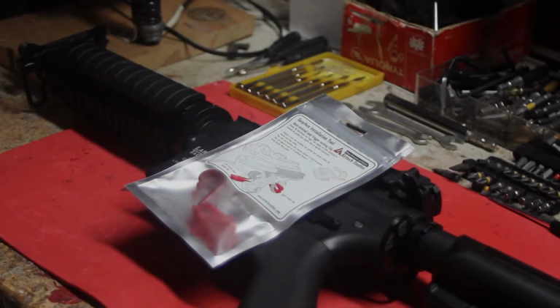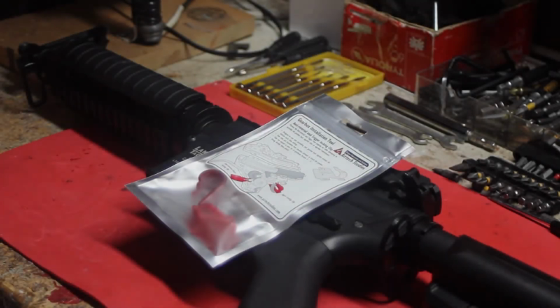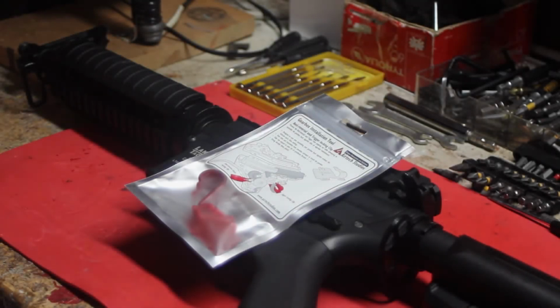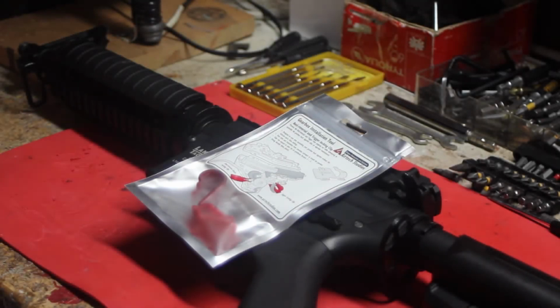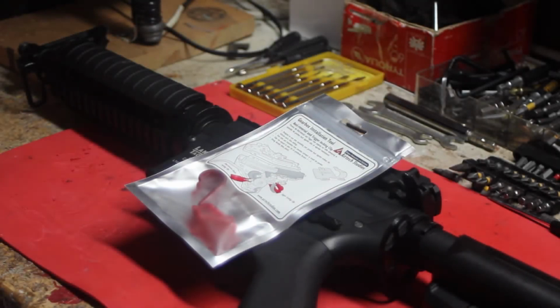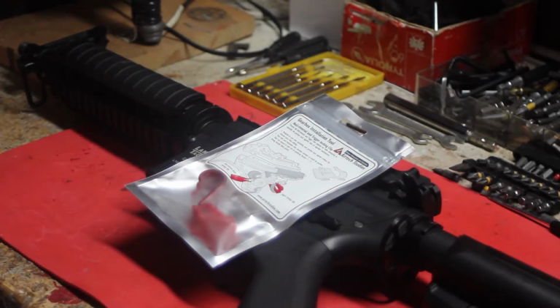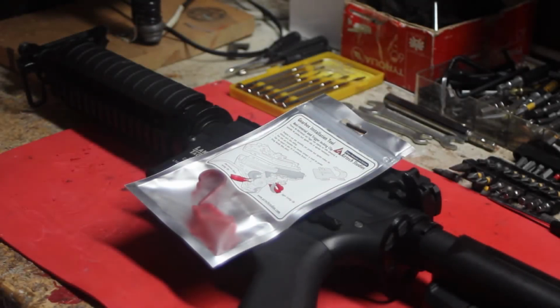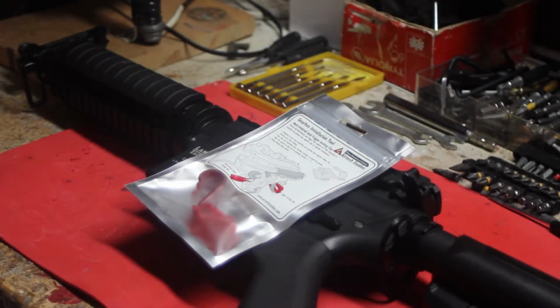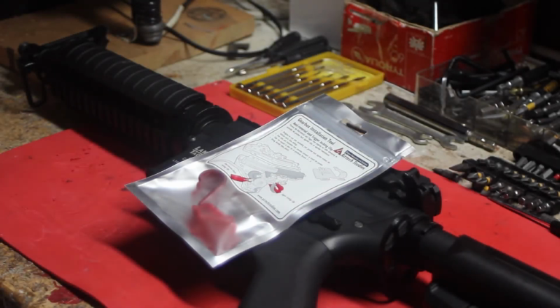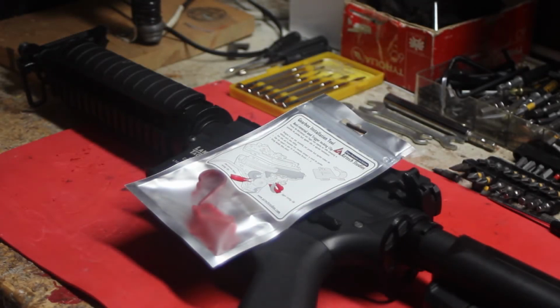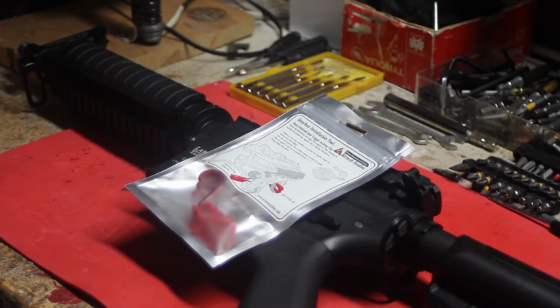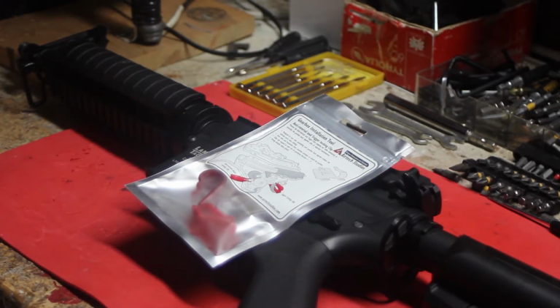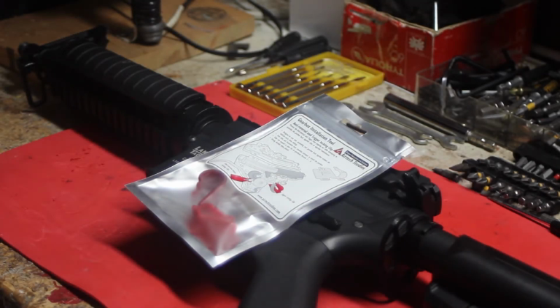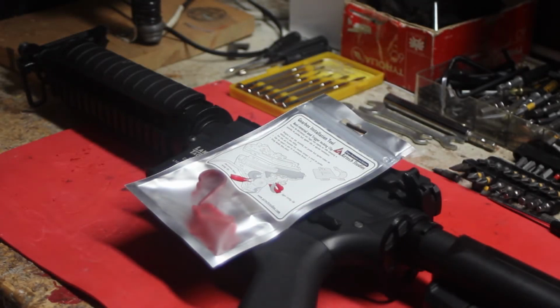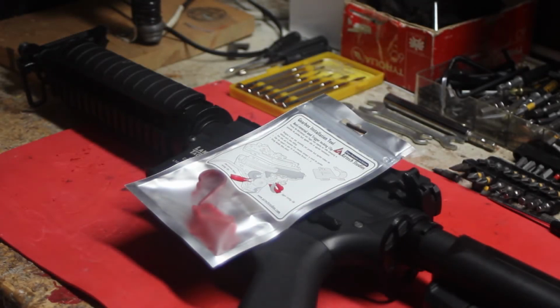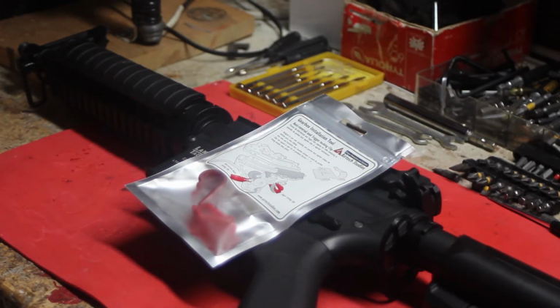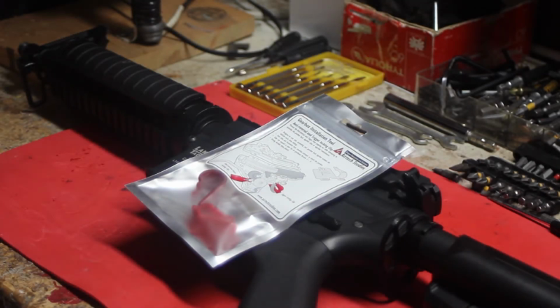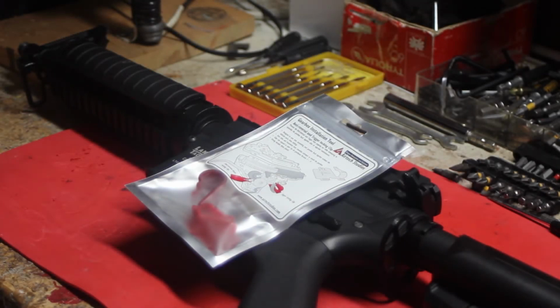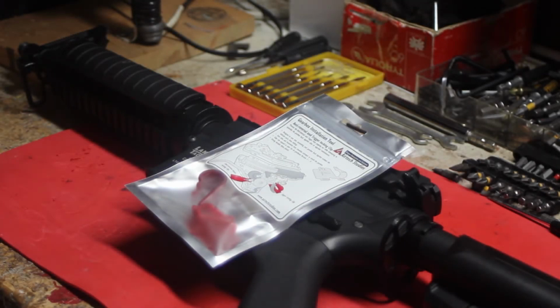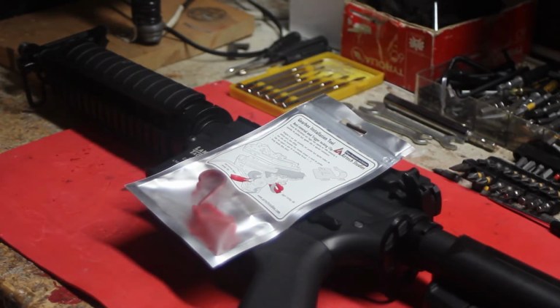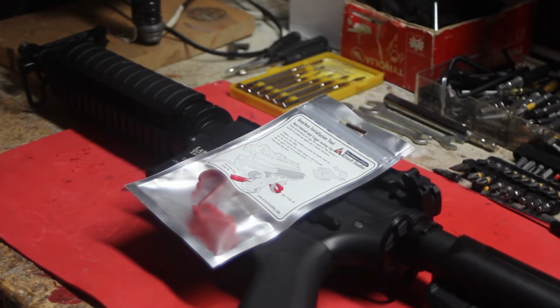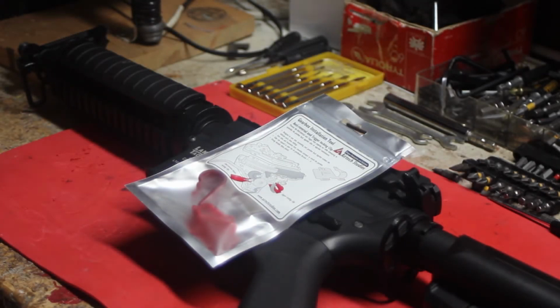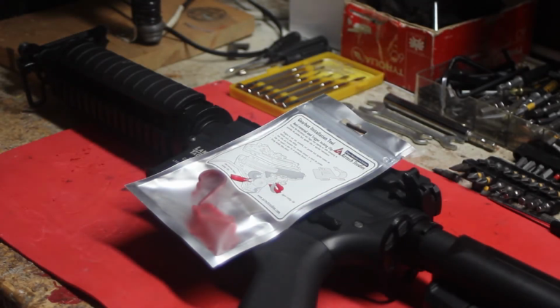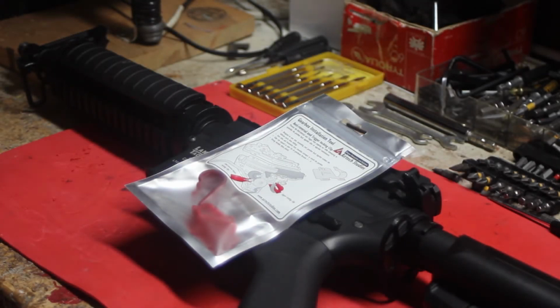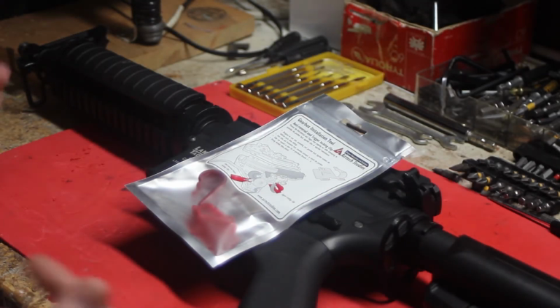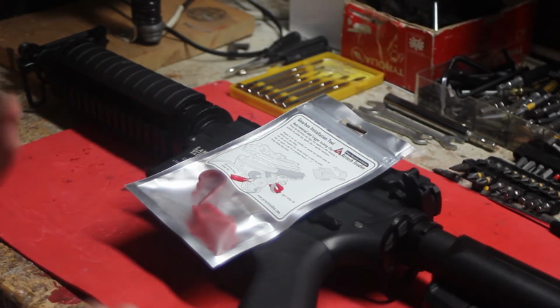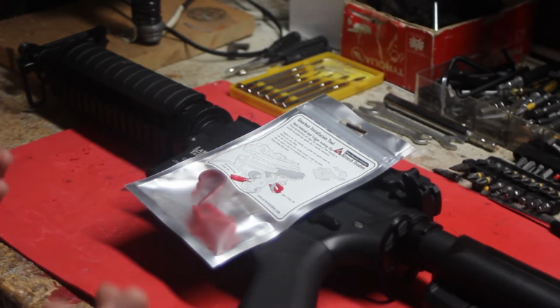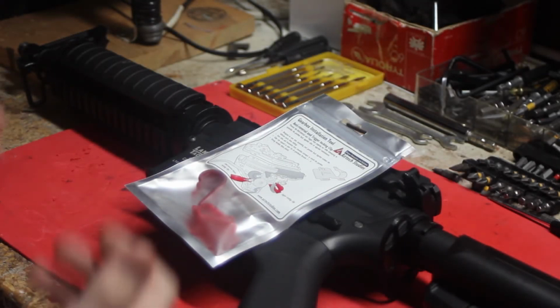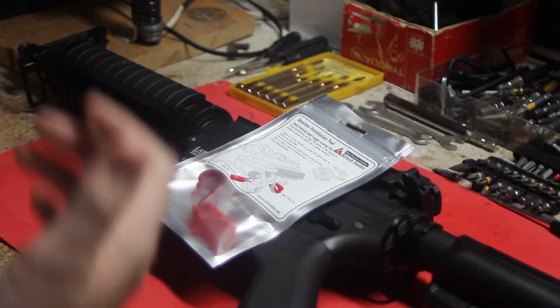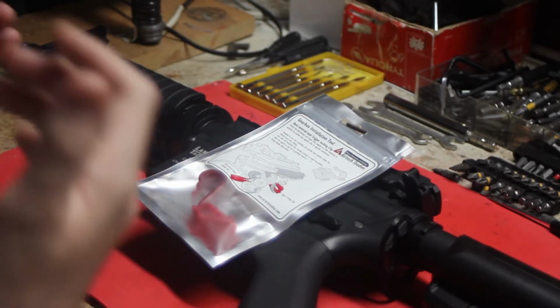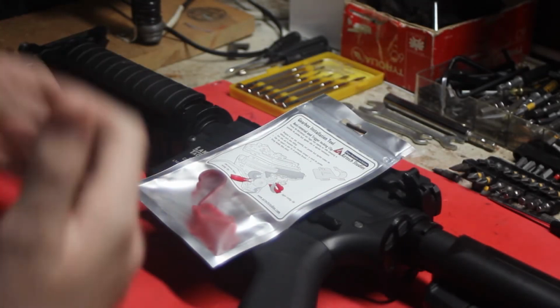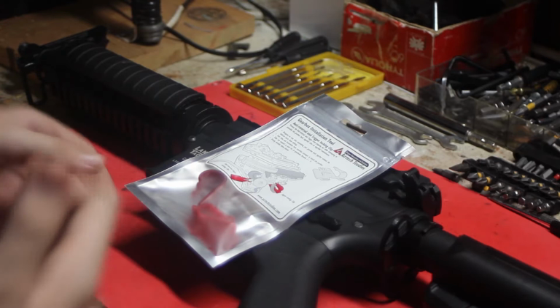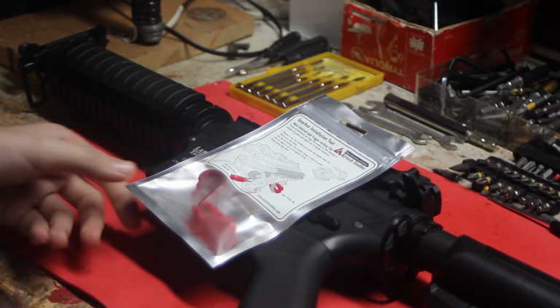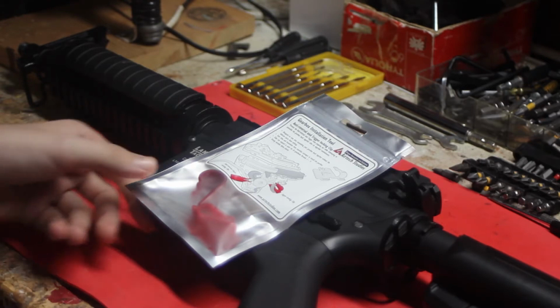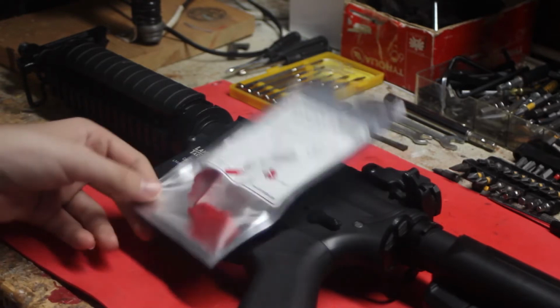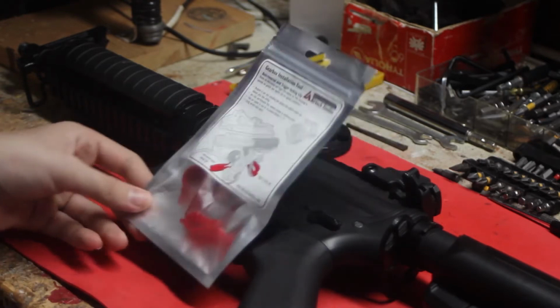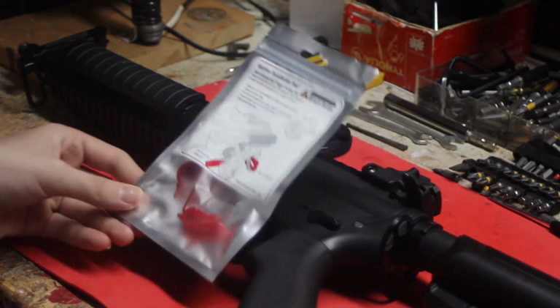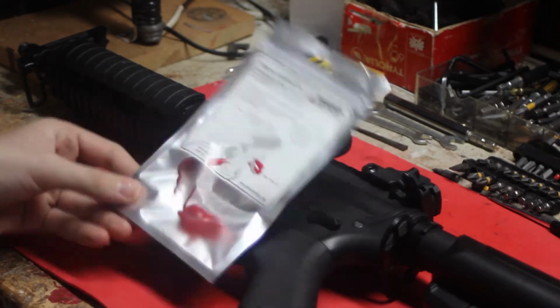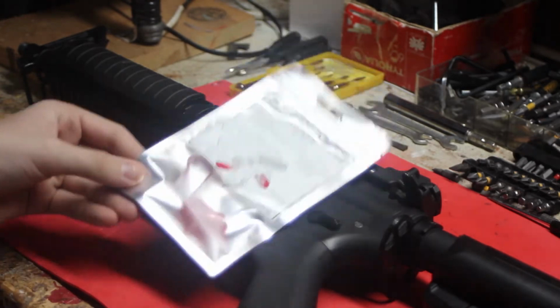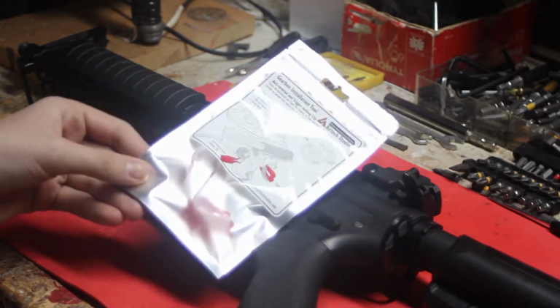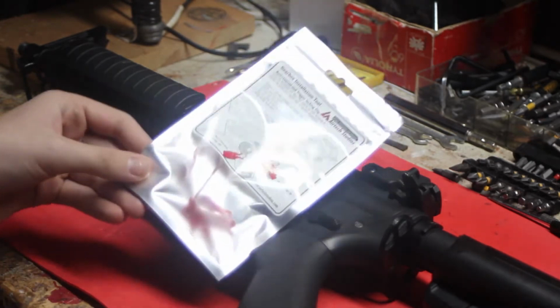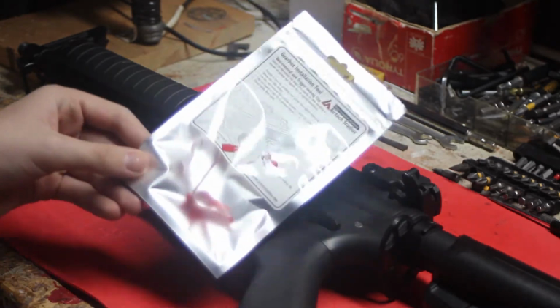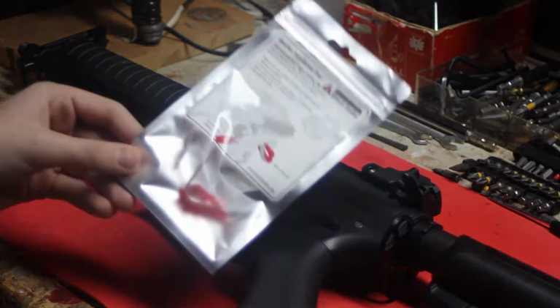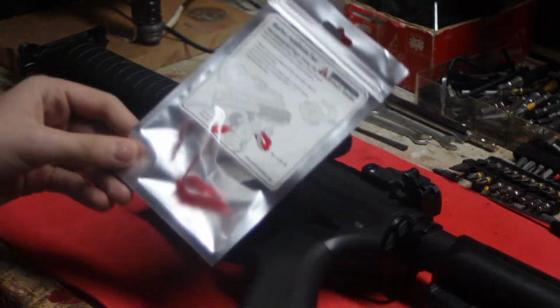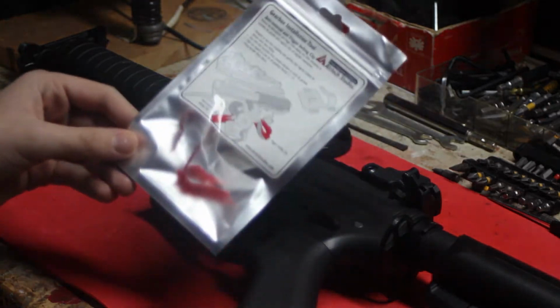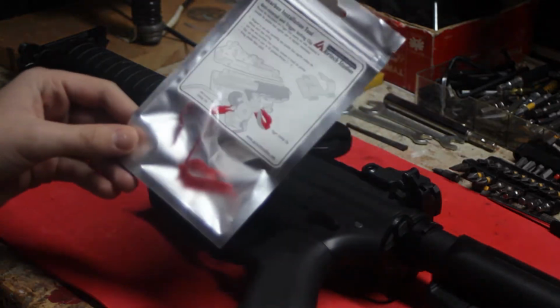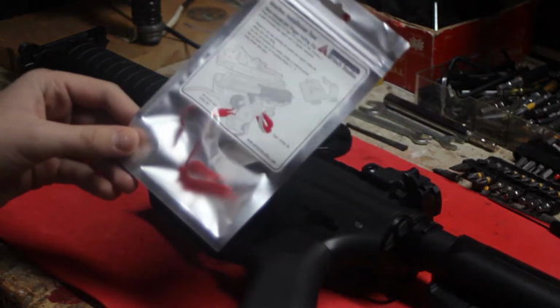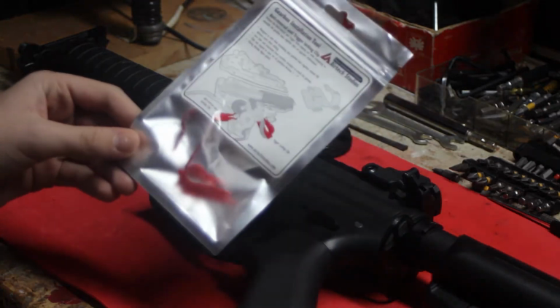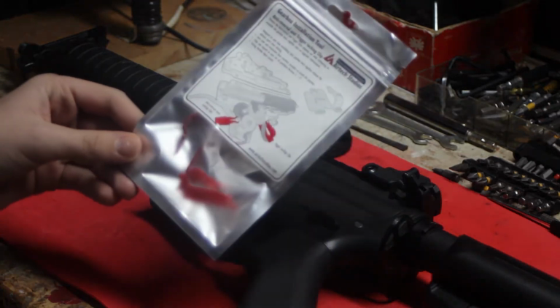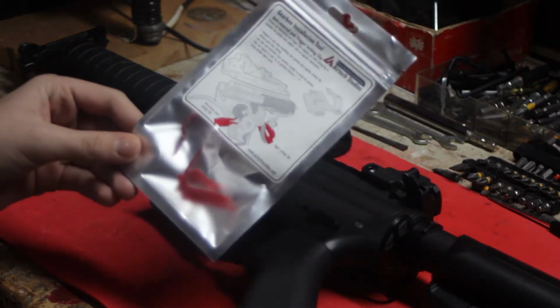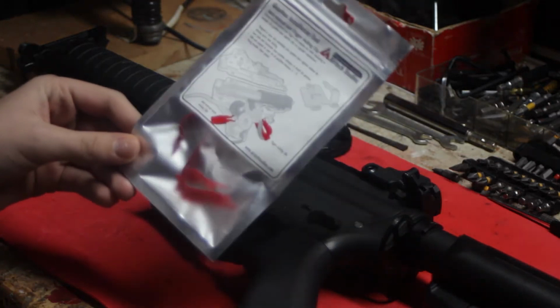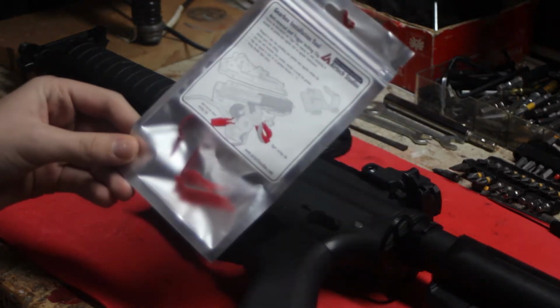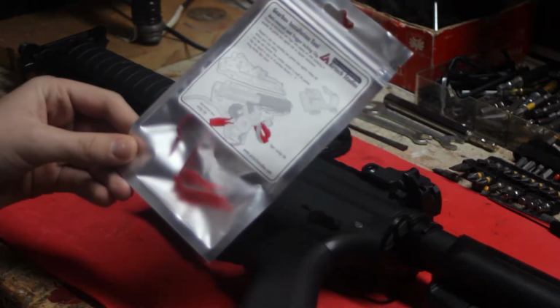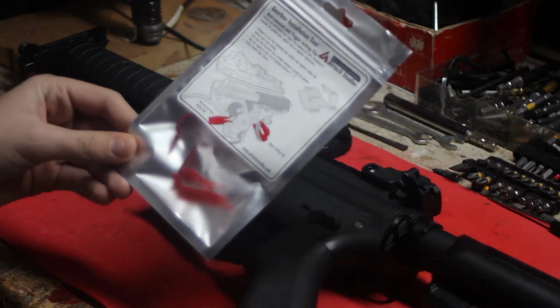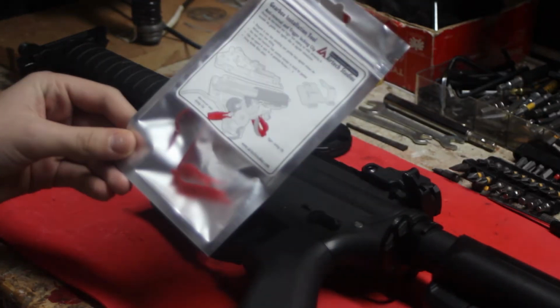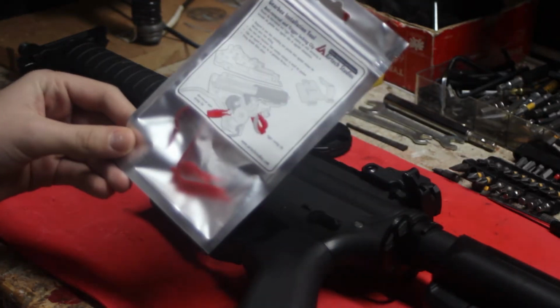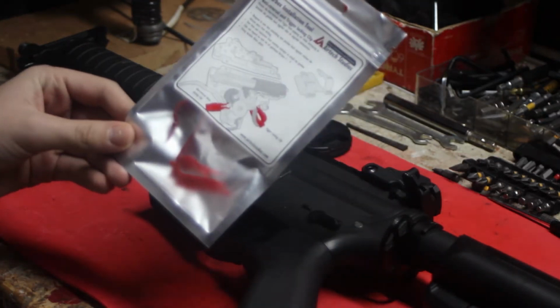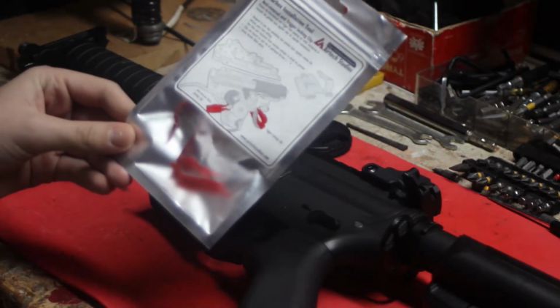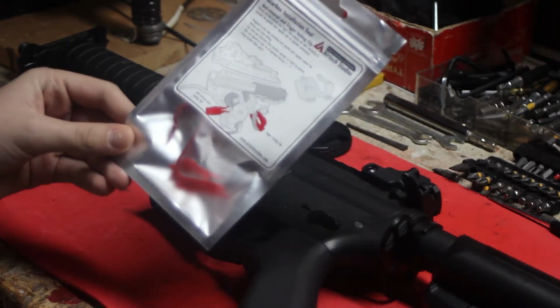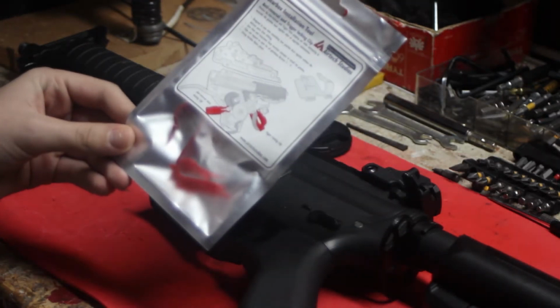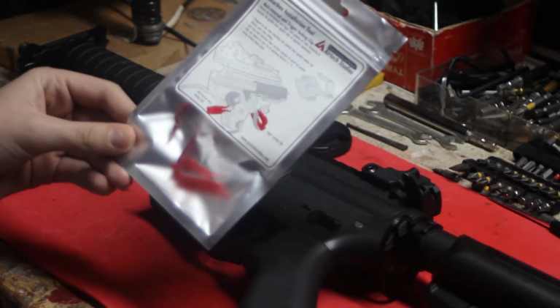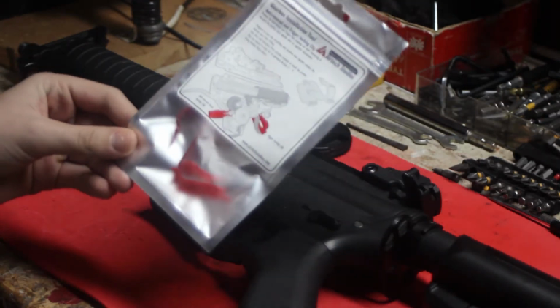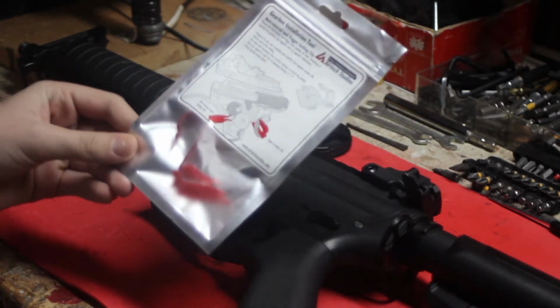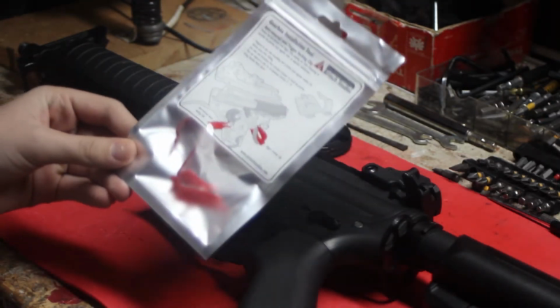What's going on guys, today I'm going to be doing a tutorial and a review of the new AirTek Studios gearbox install tool.